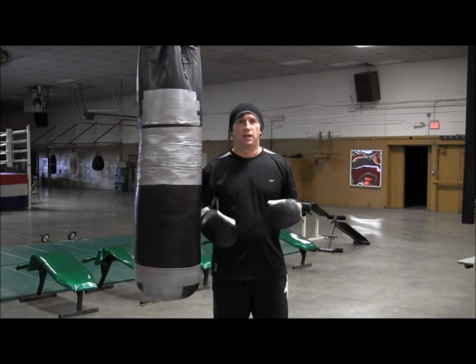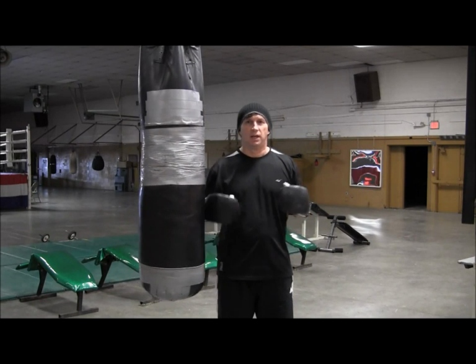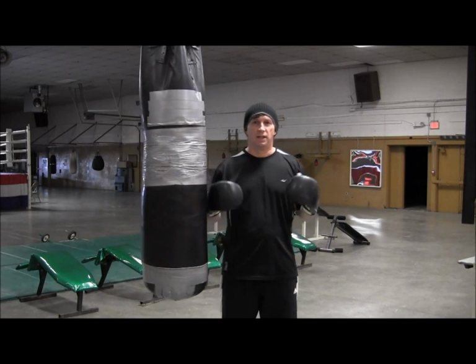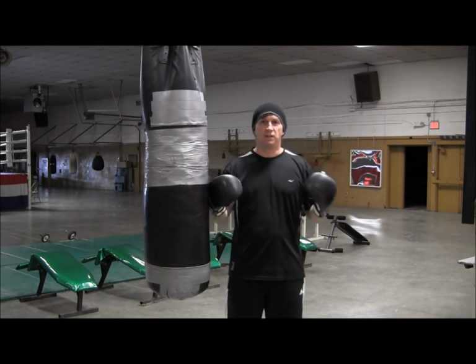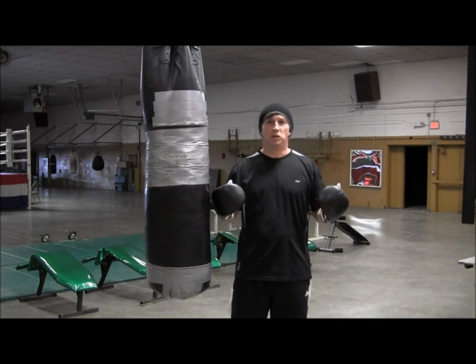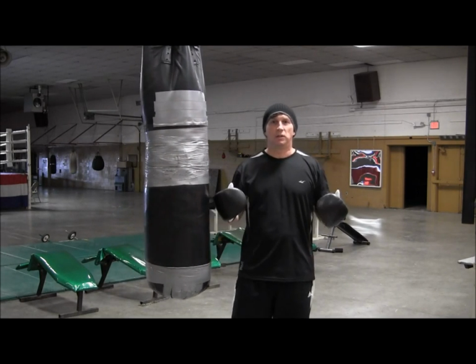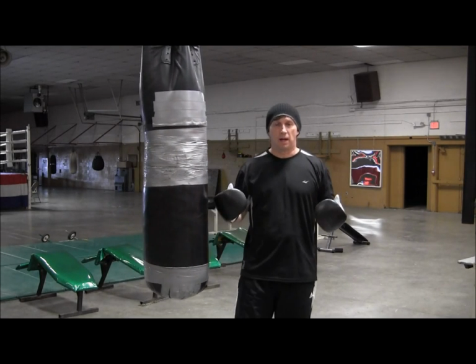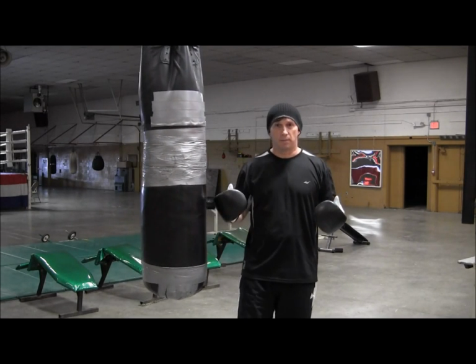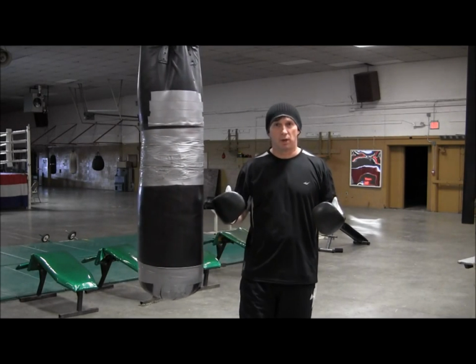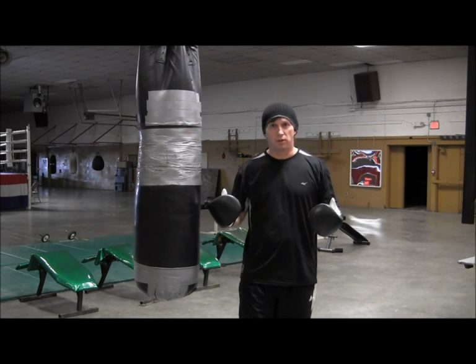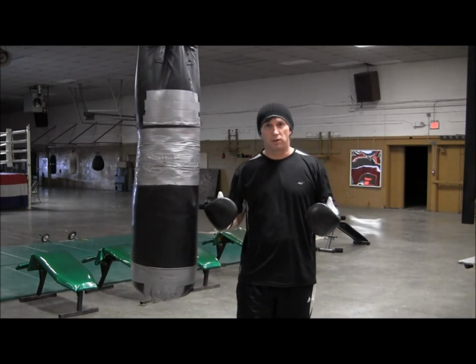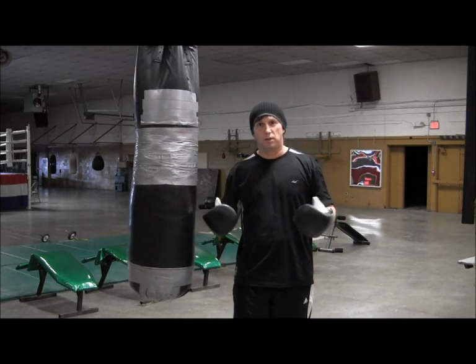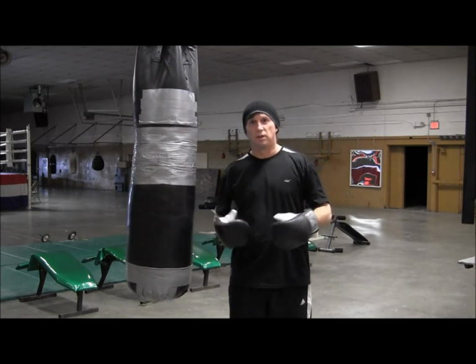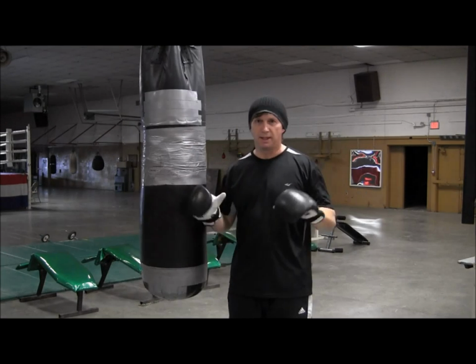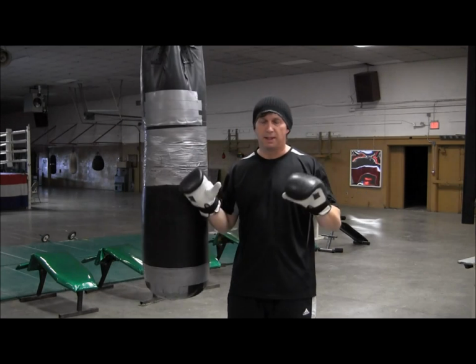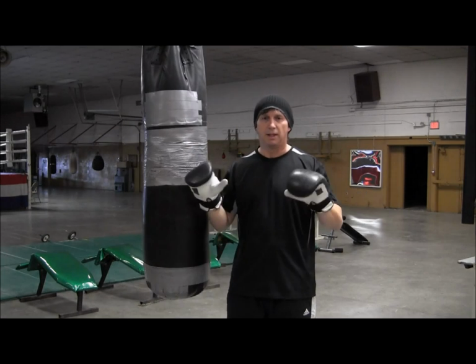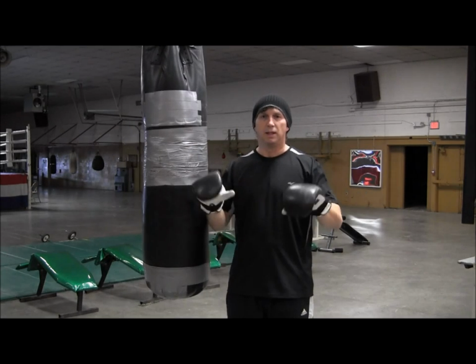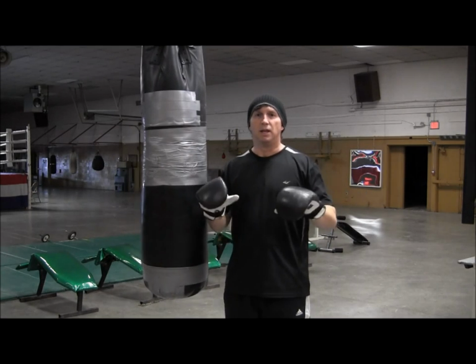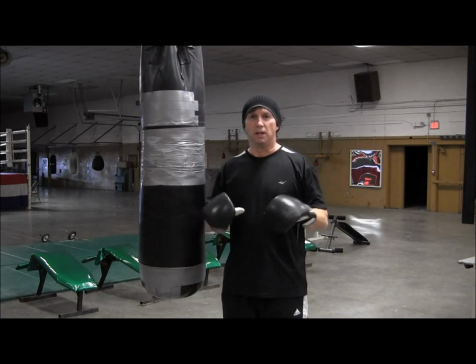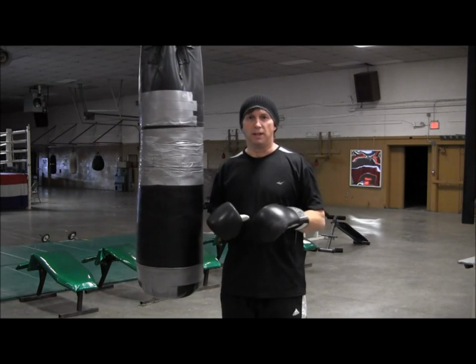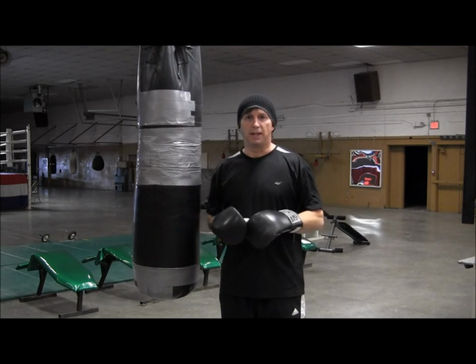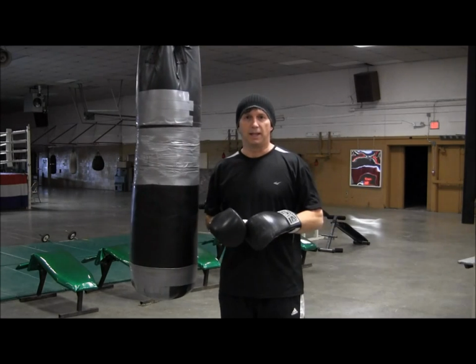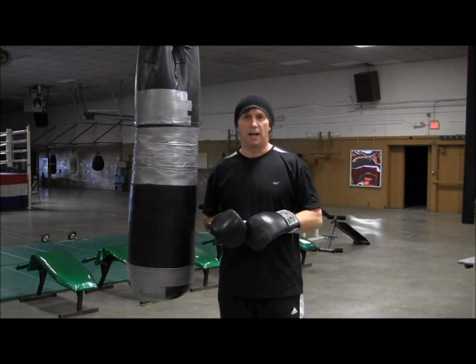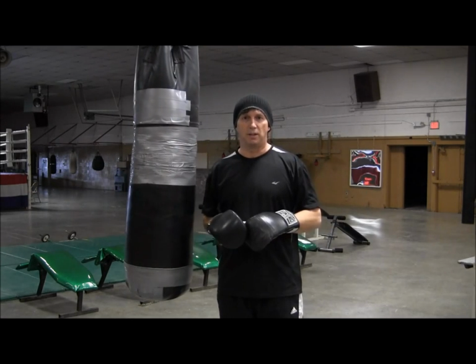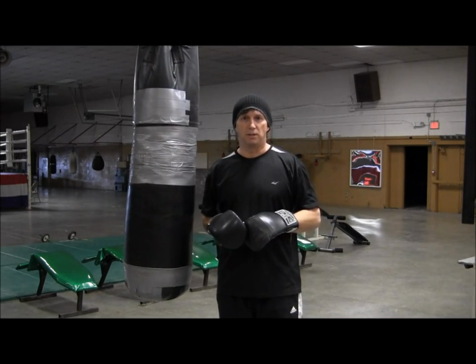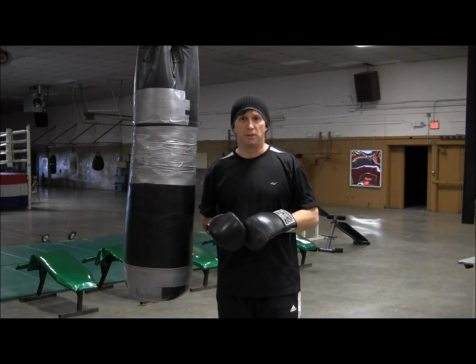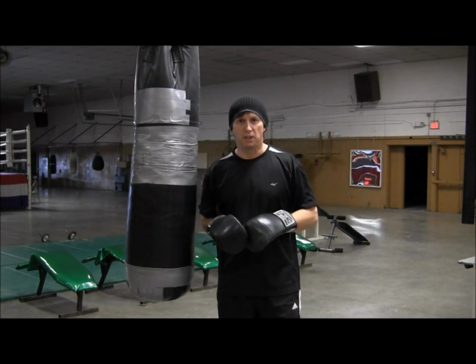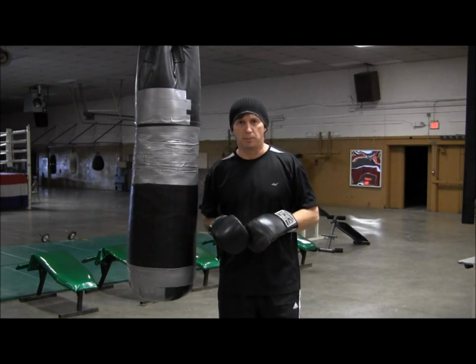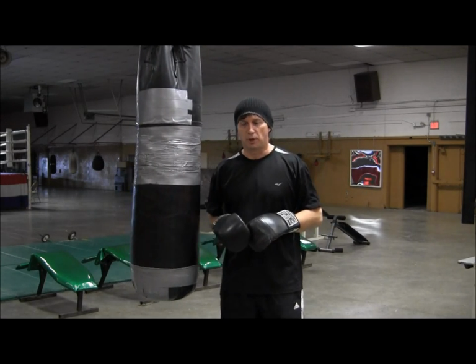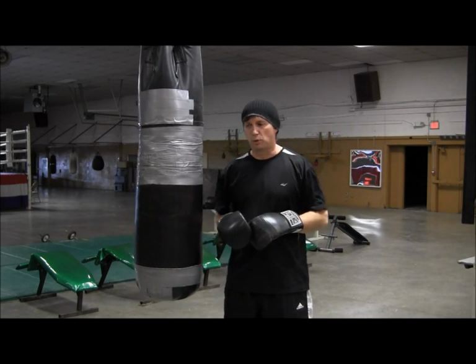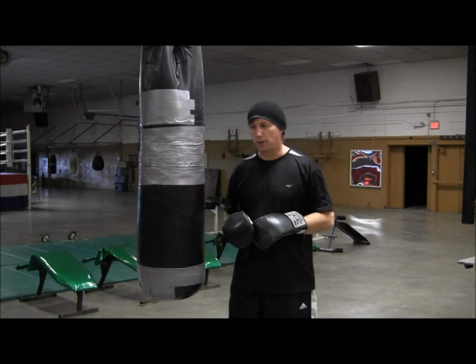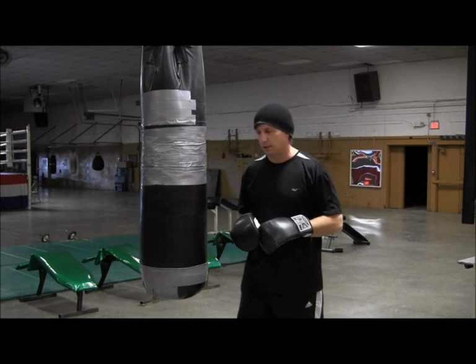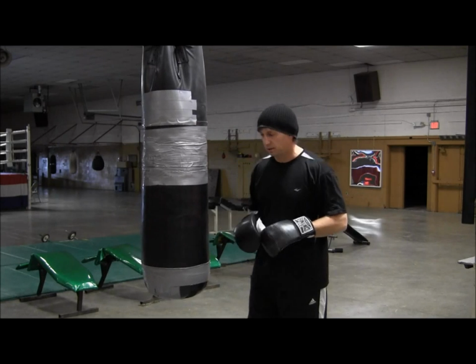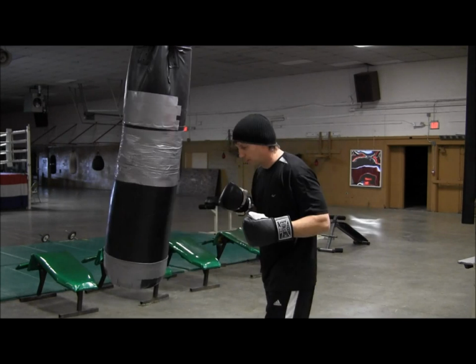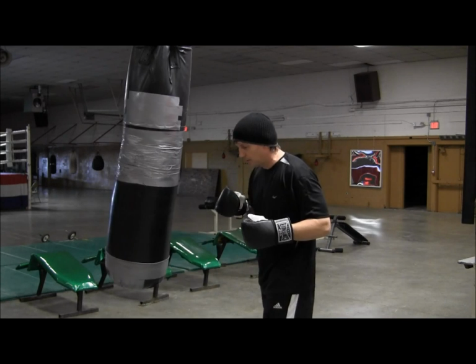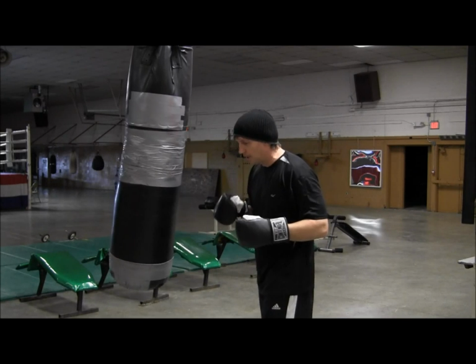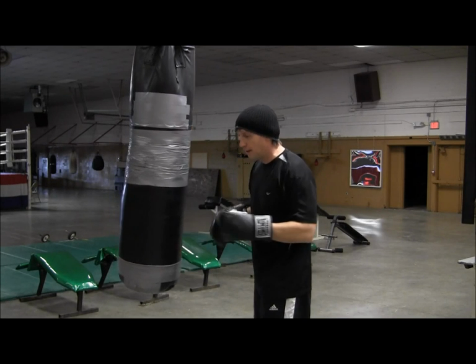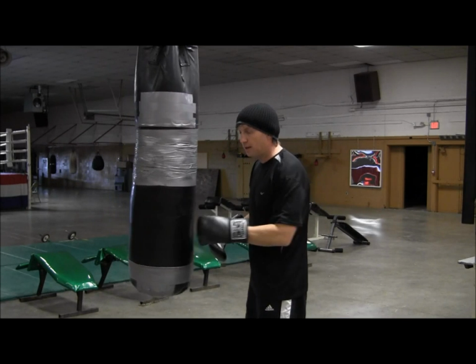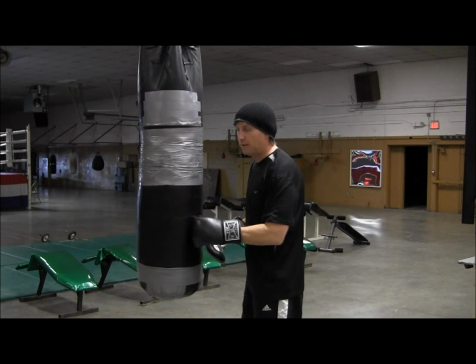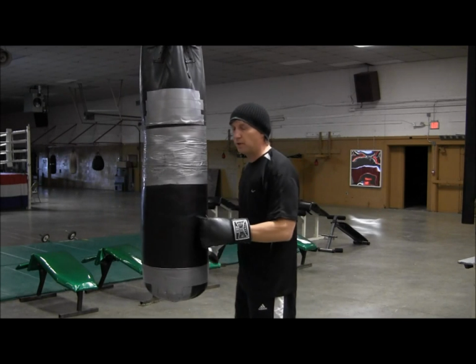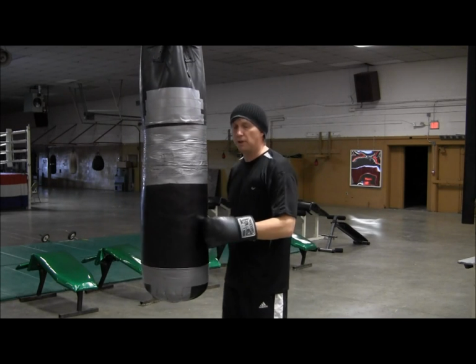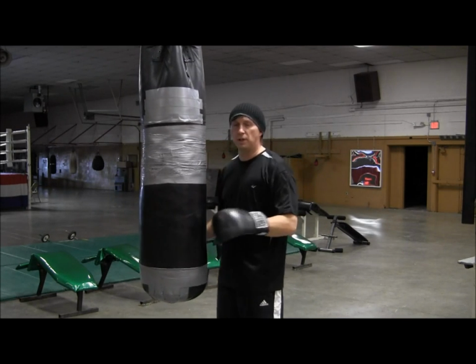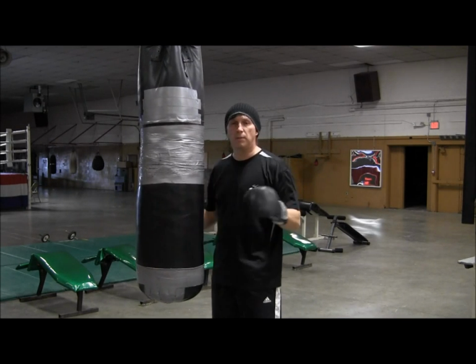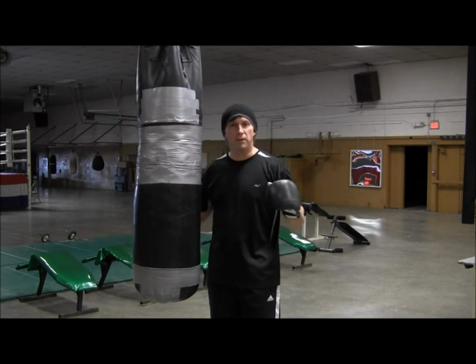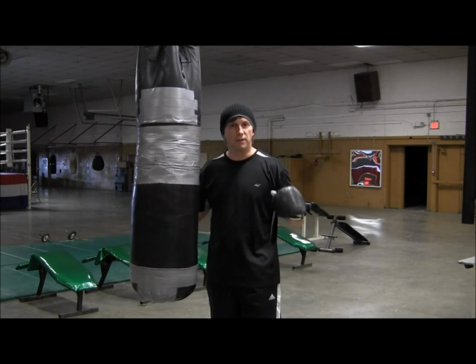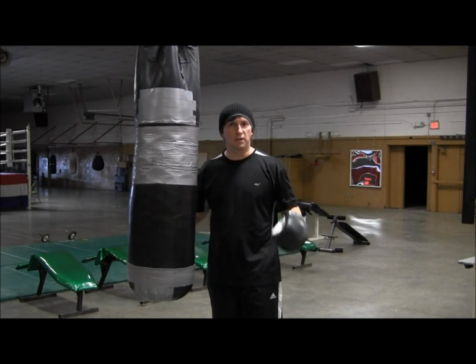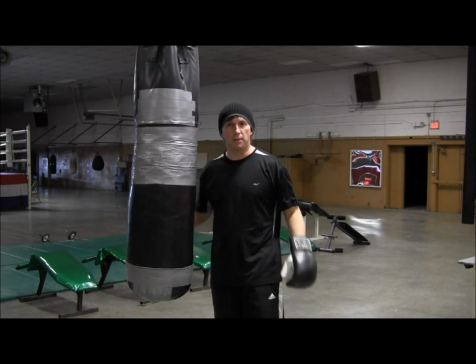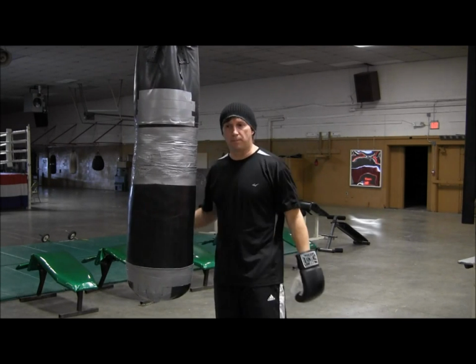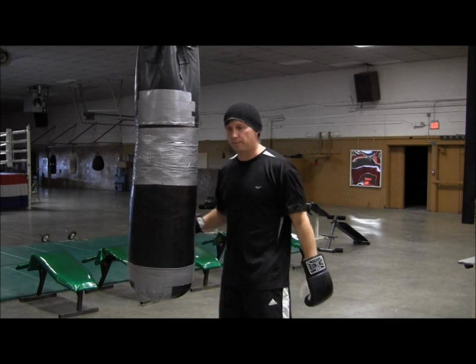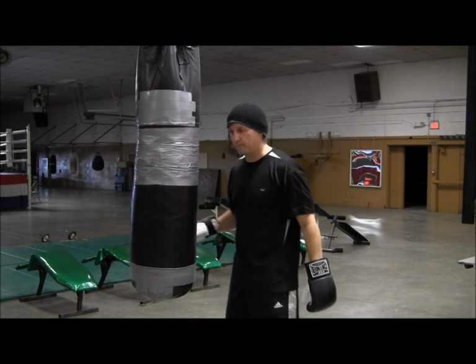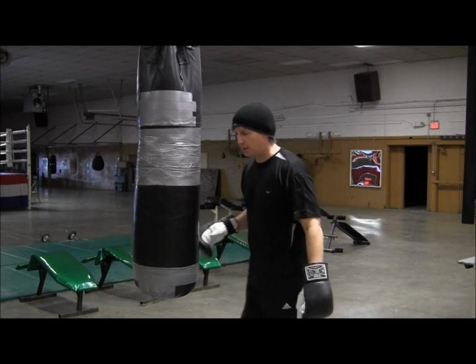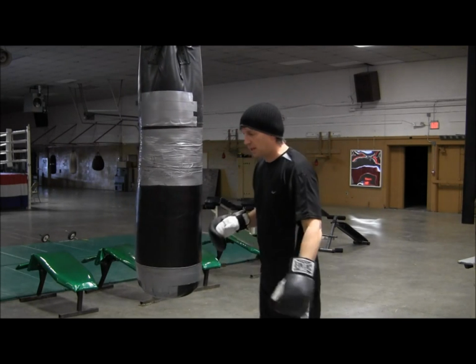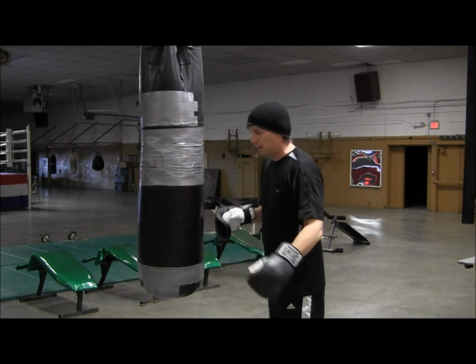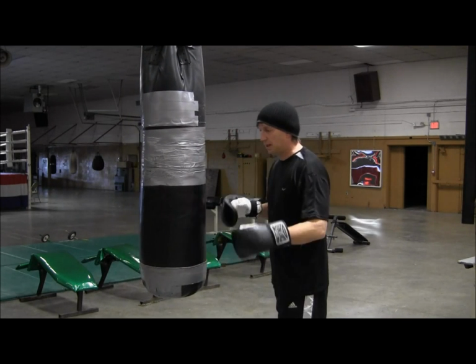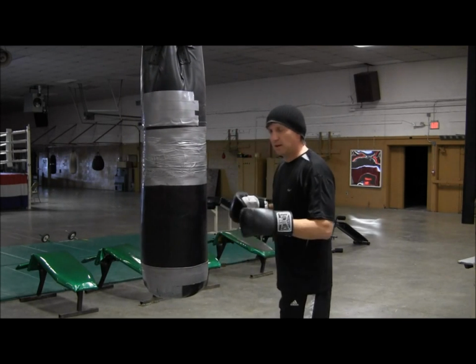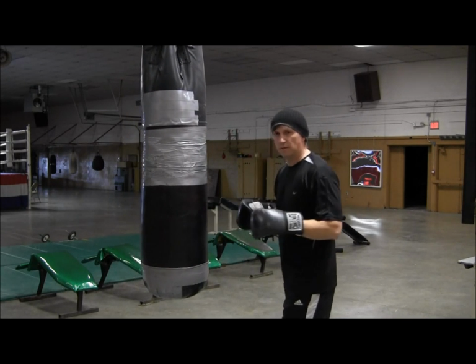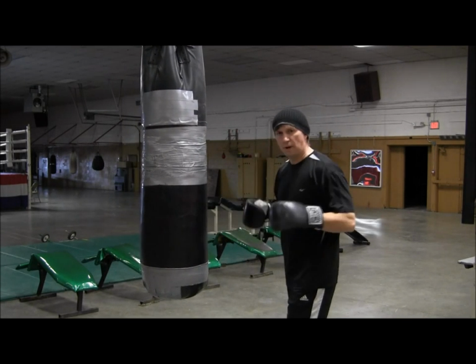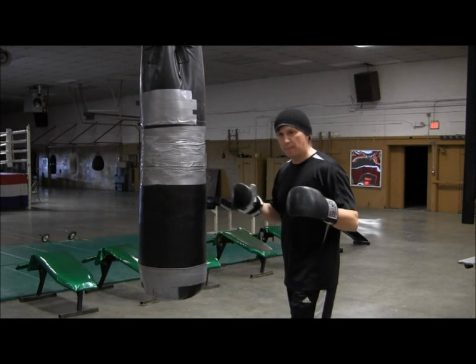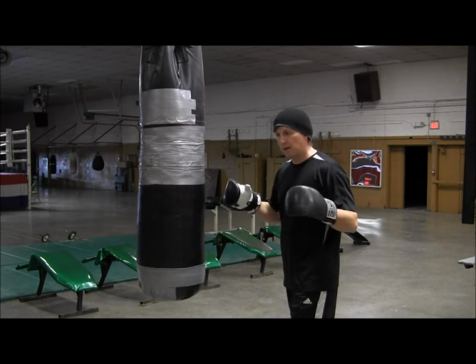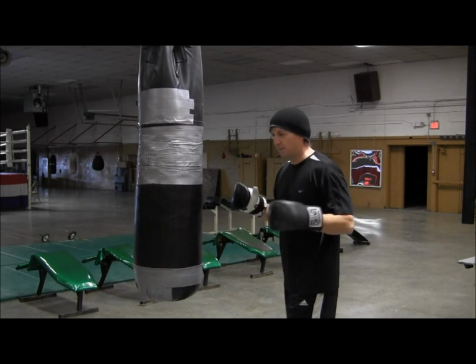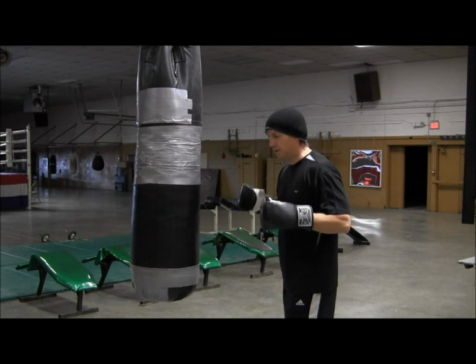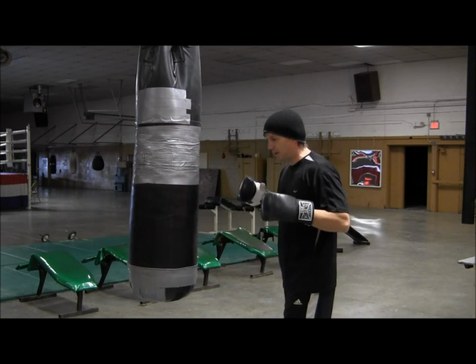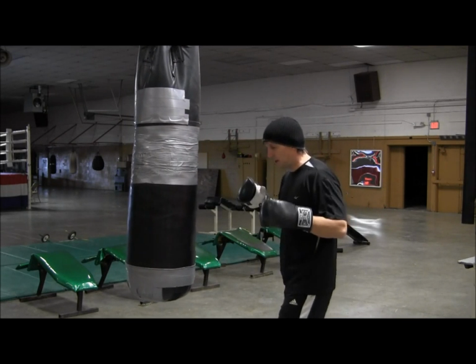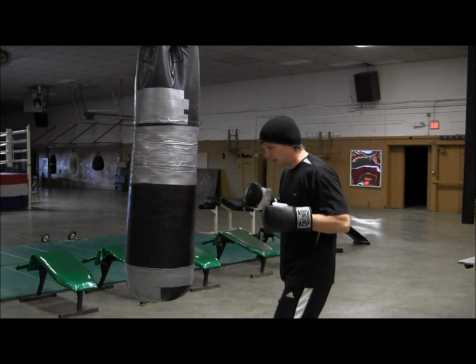It doesn't look like much, but it'll take a guy to a knee pretty quick. And then if you're going to double this up, it comes right back up to the head.